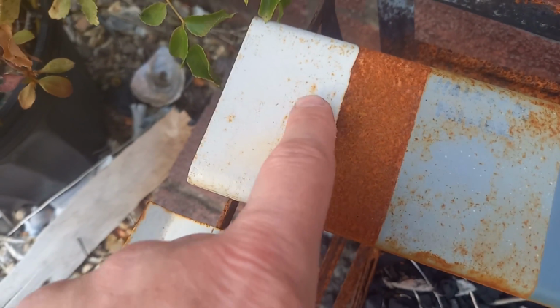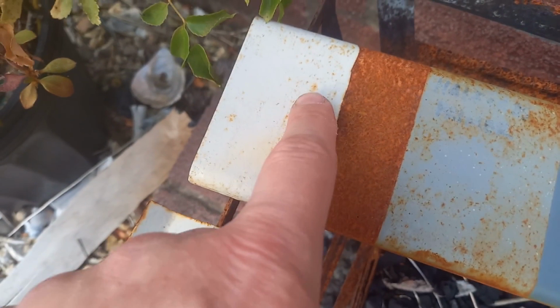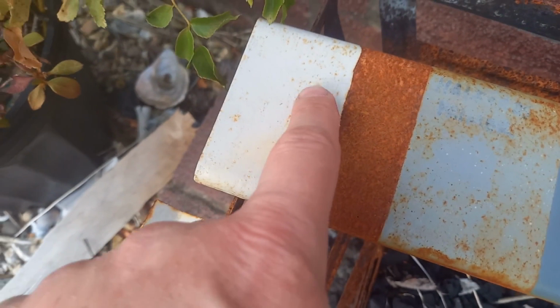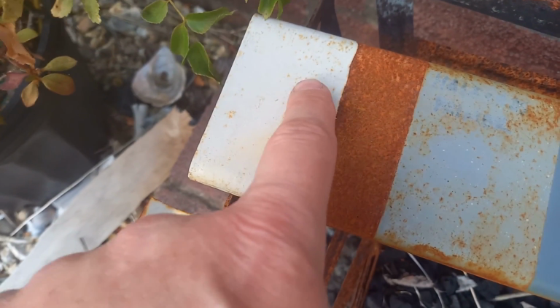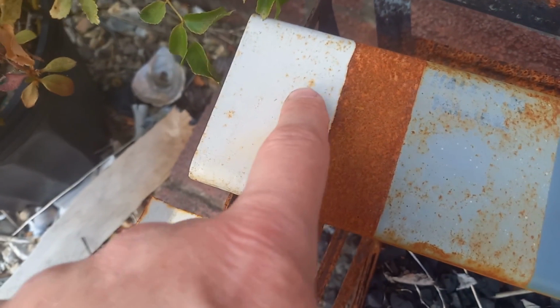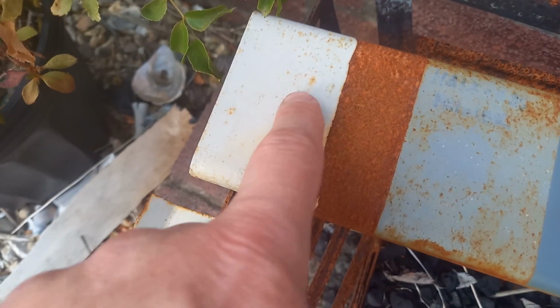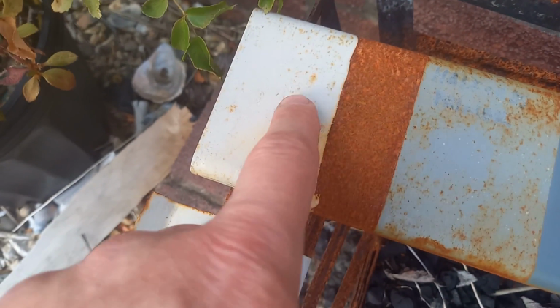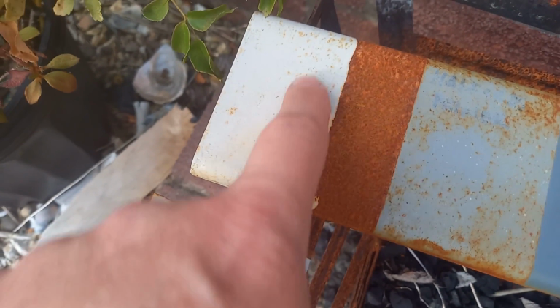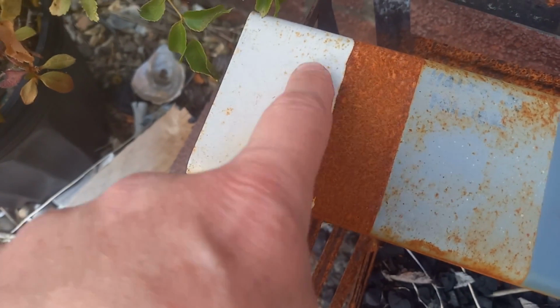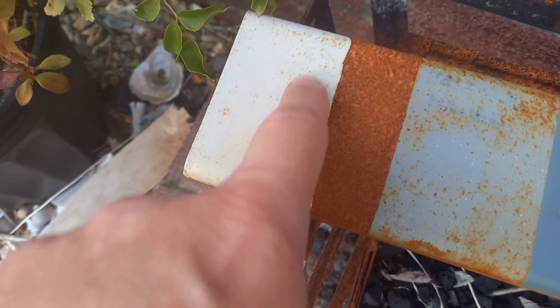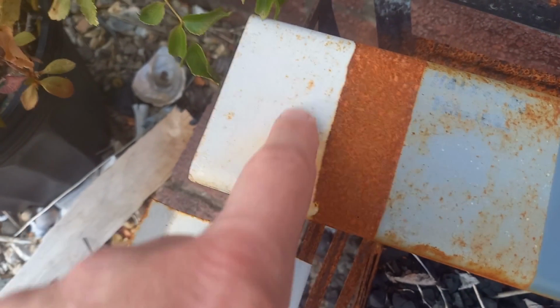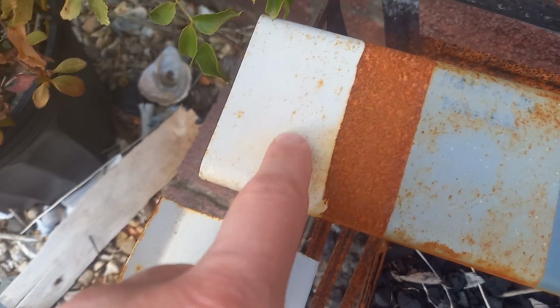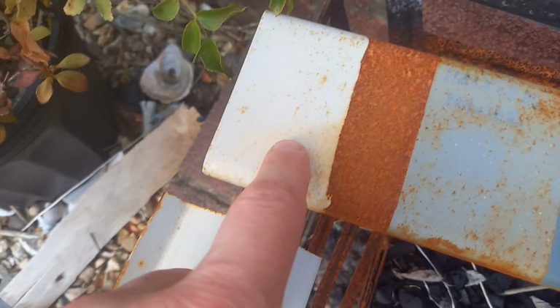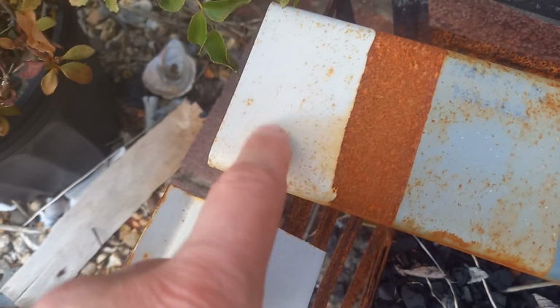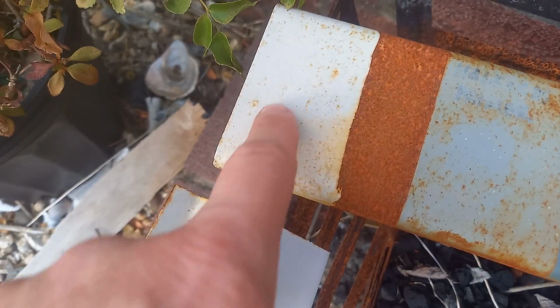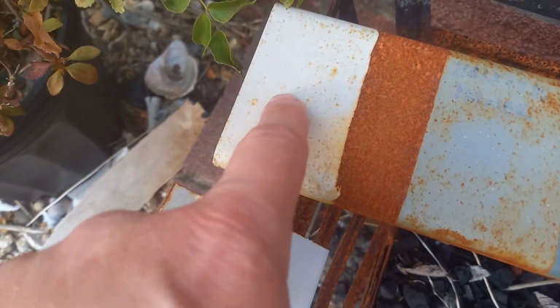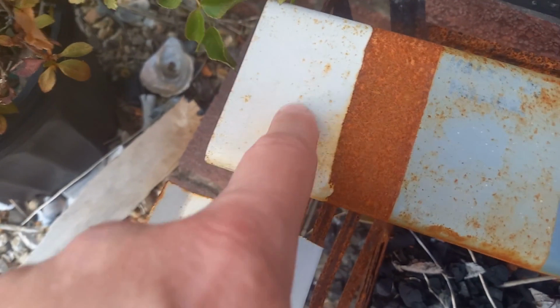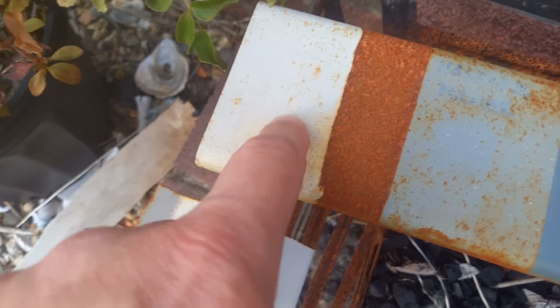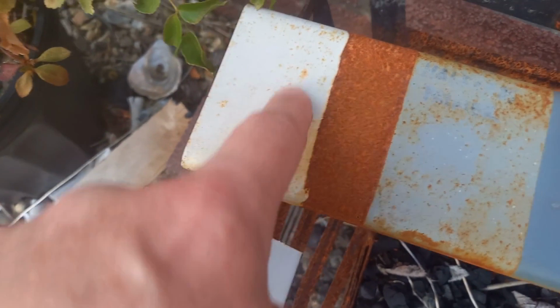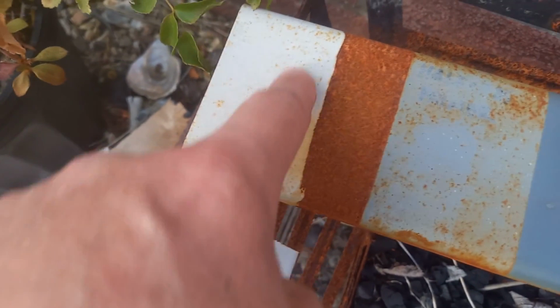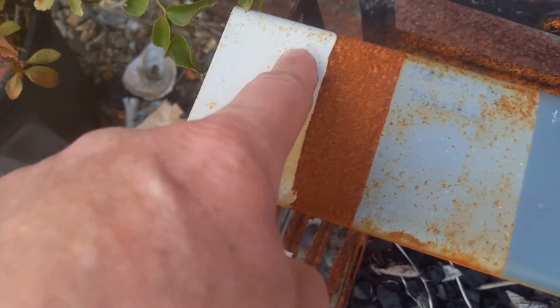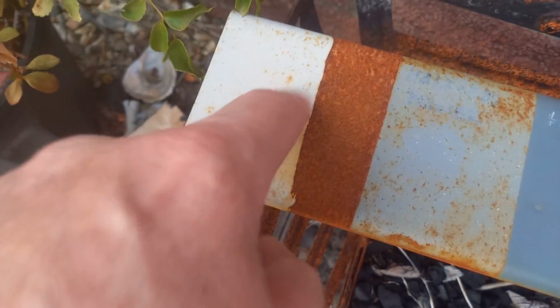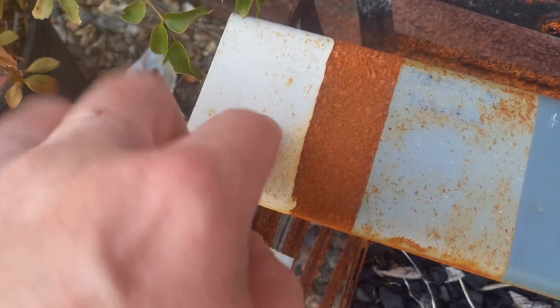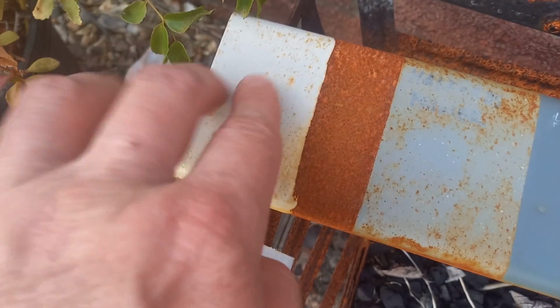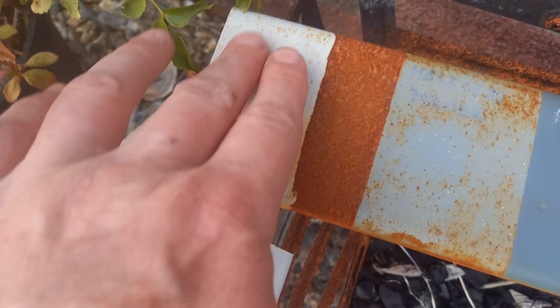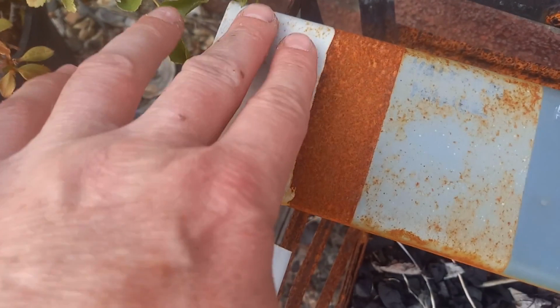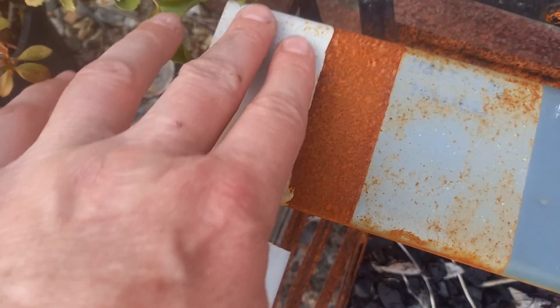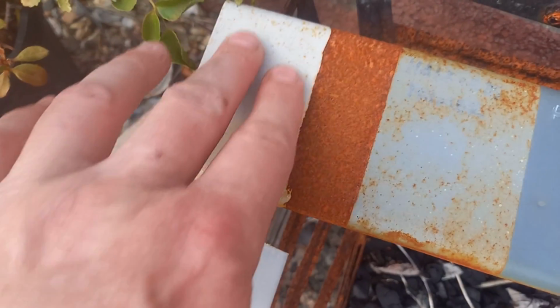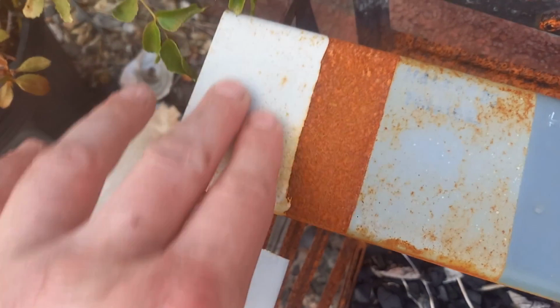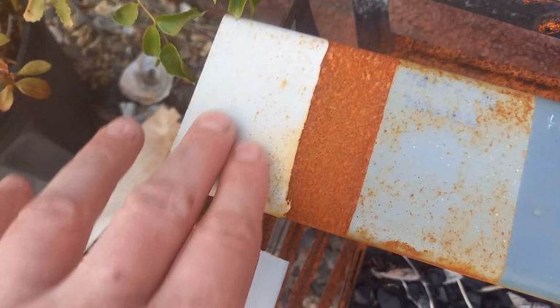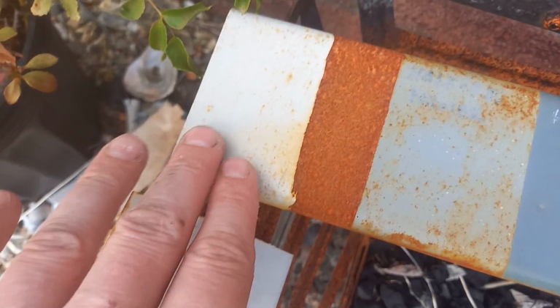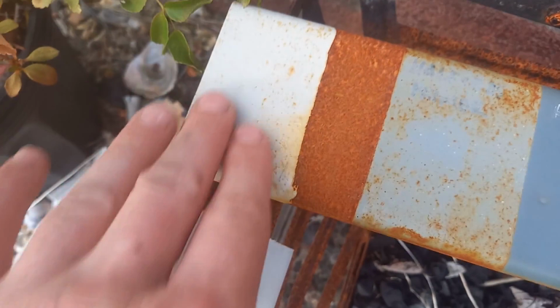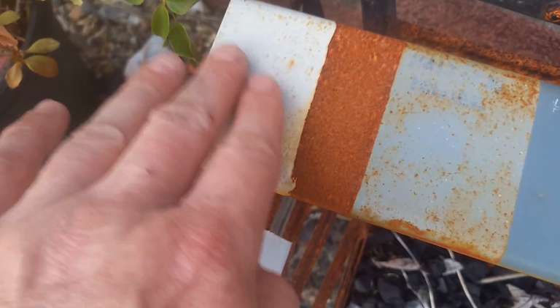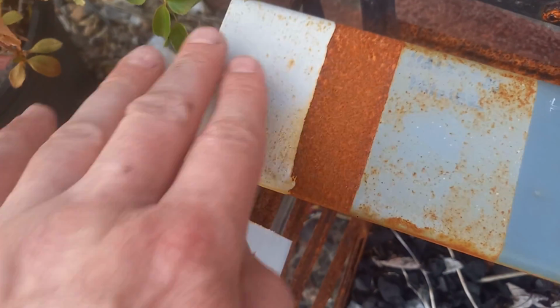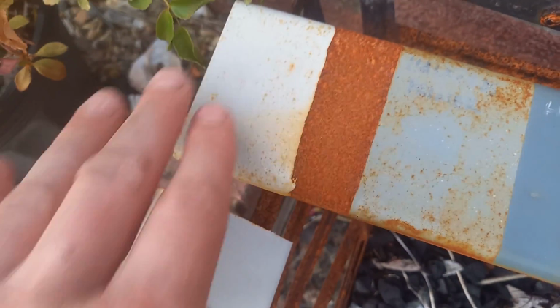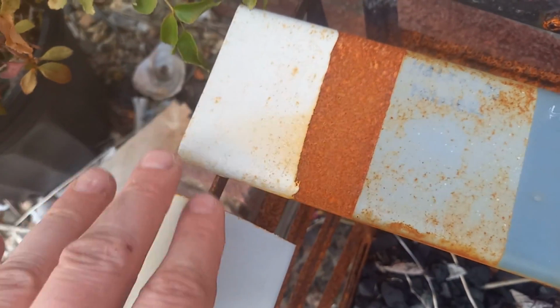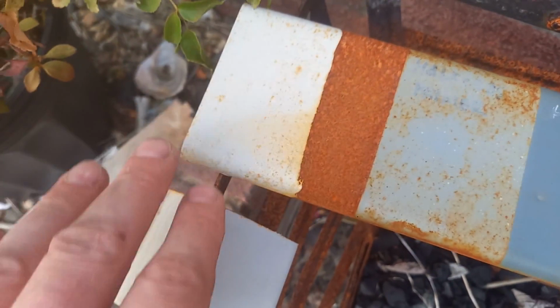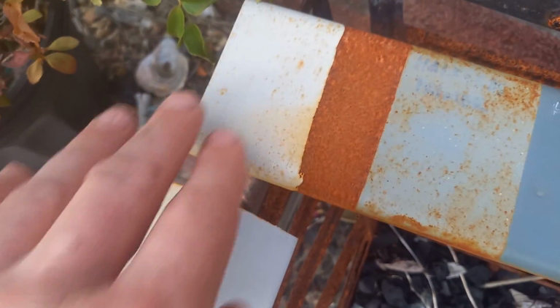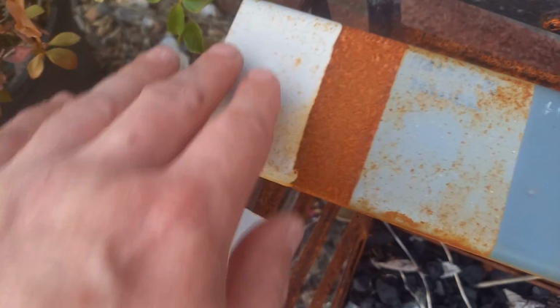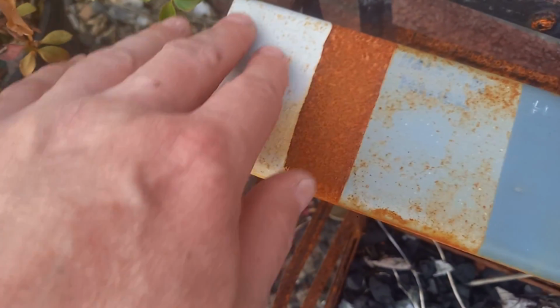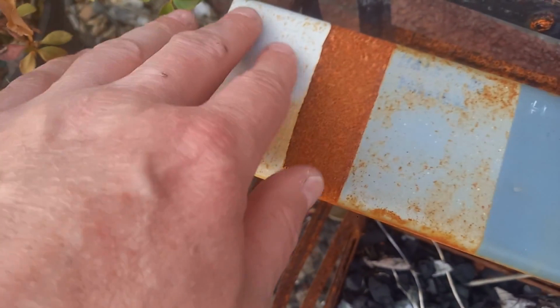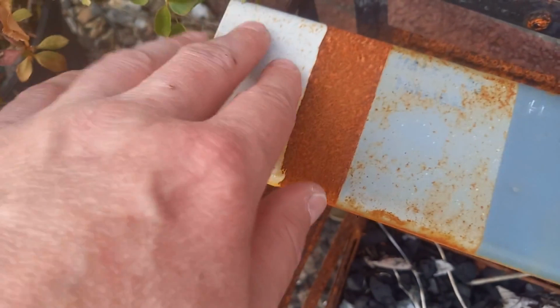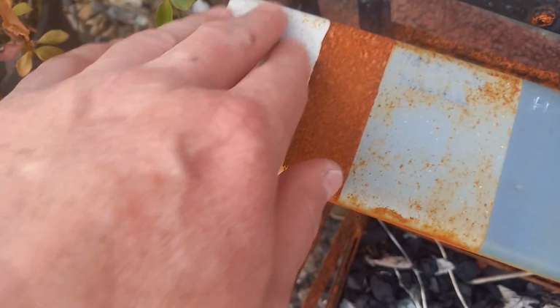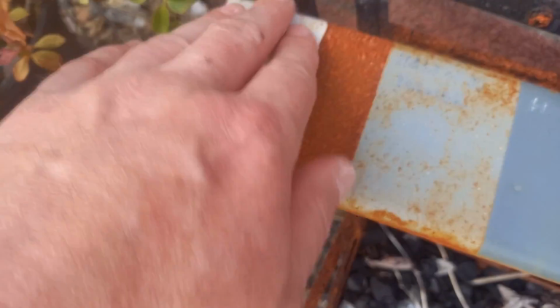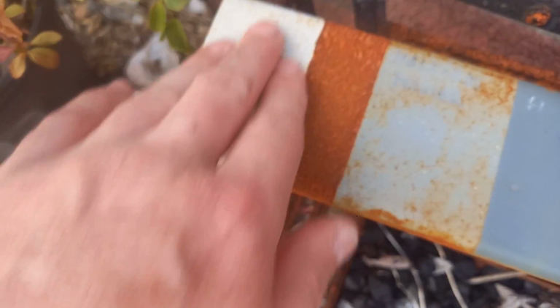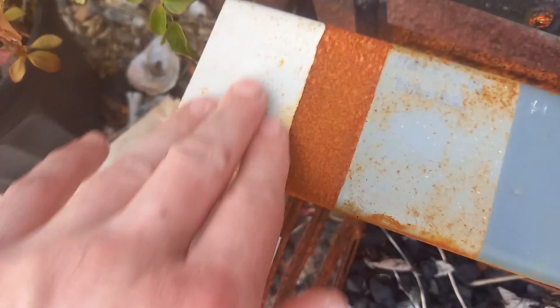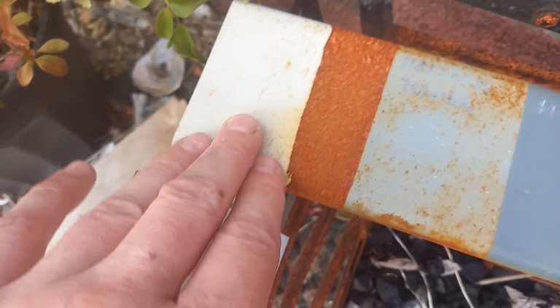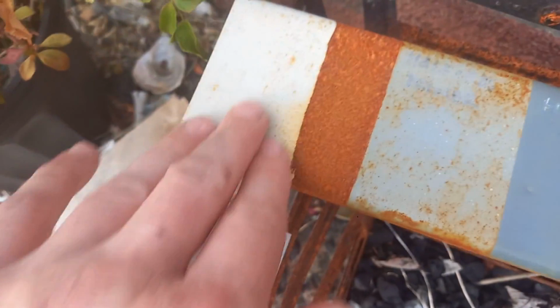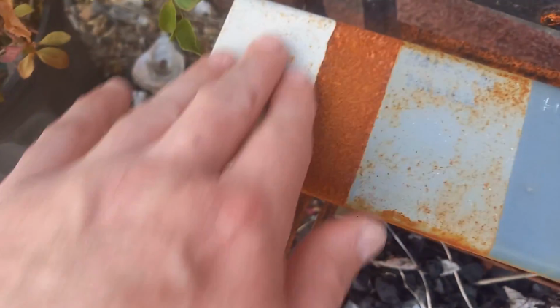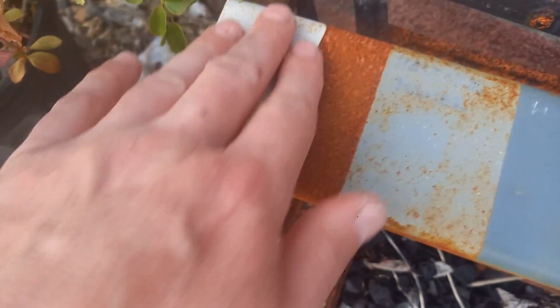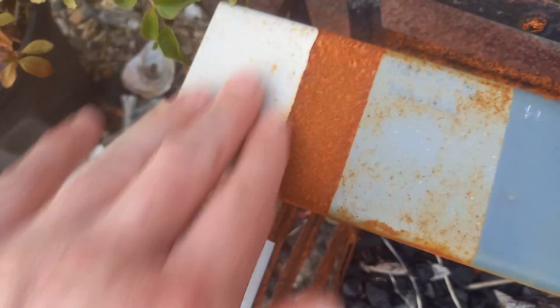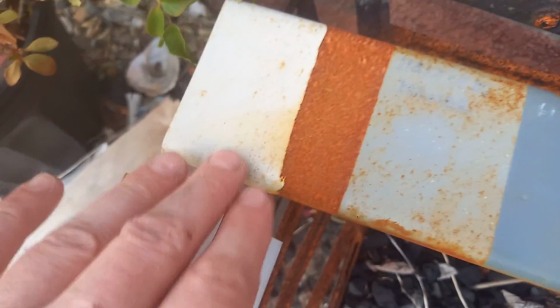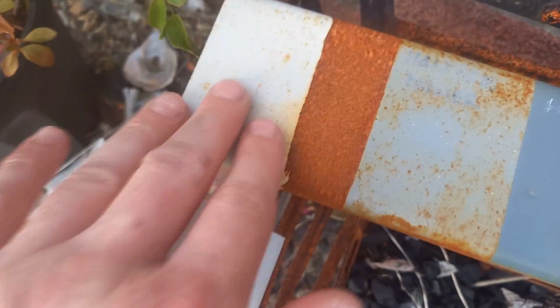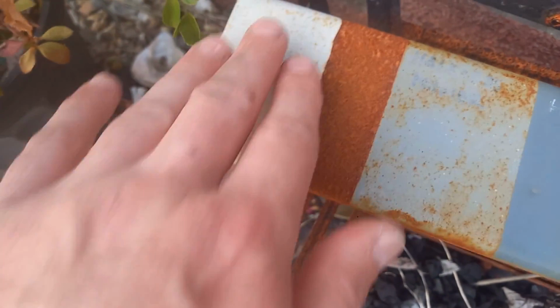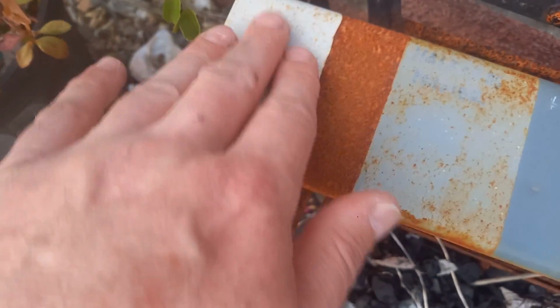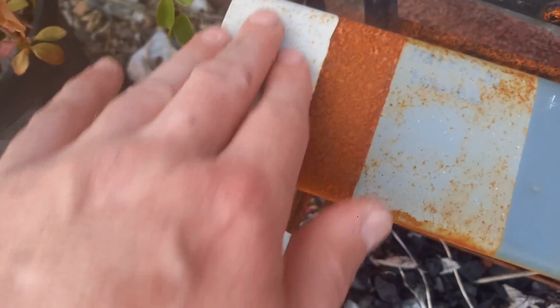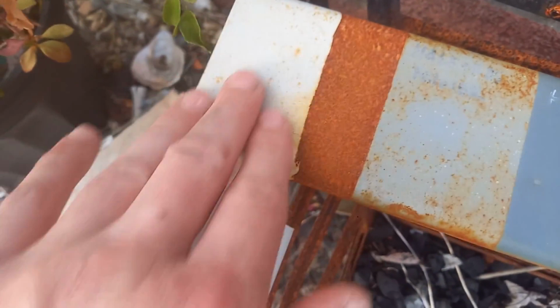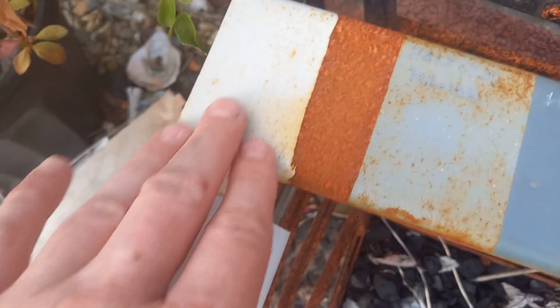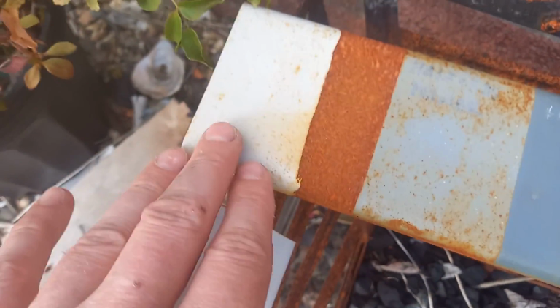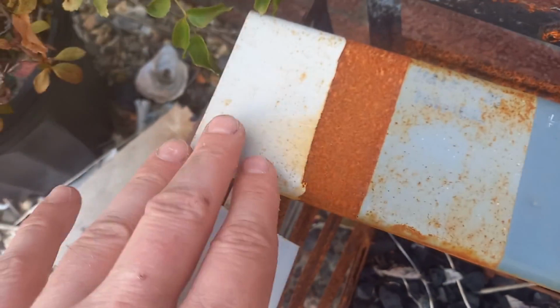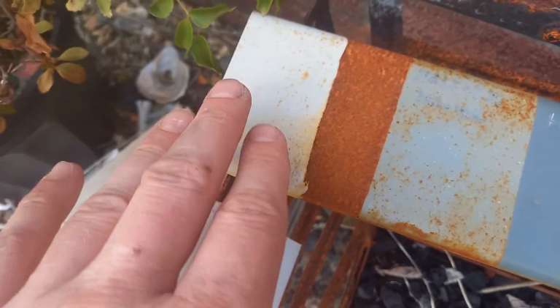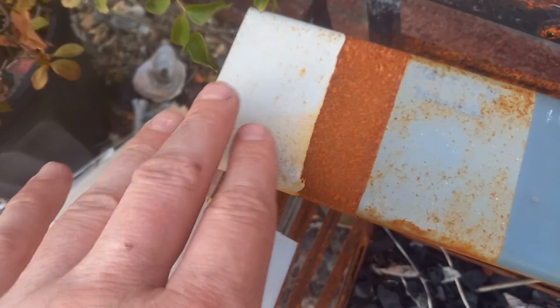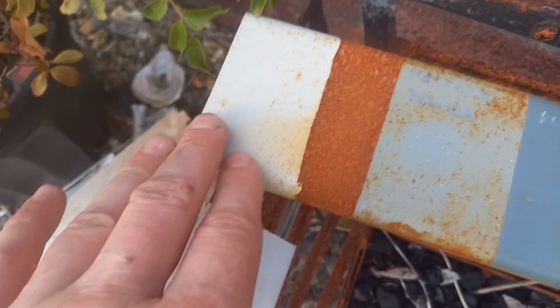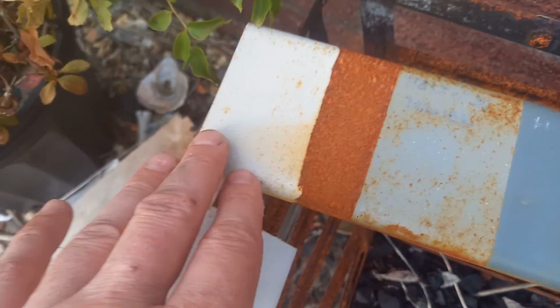You can see probably where the little rust peaks have poked through the paint and continue to come through. What I might do next time I've got epoxy out is sand that down and give it another coat to see if two coats will do it.